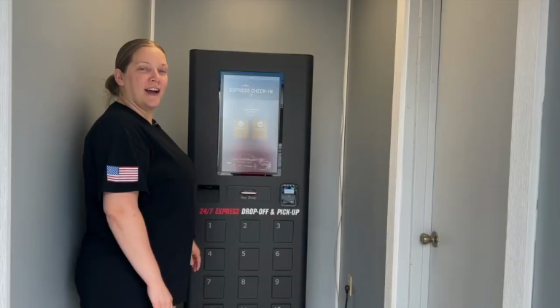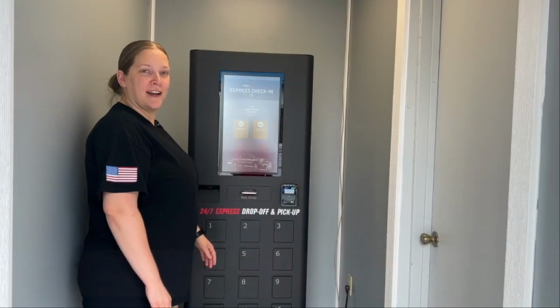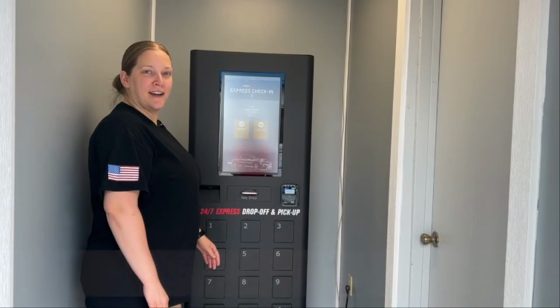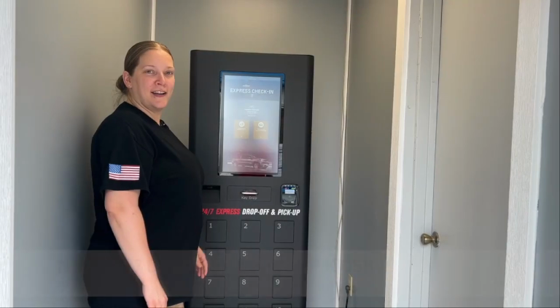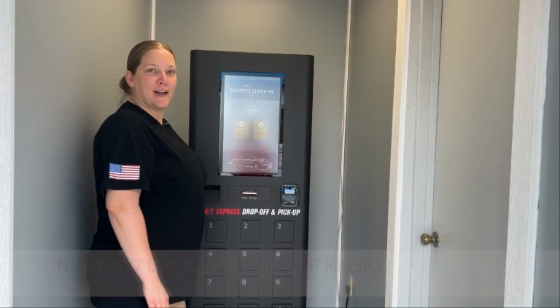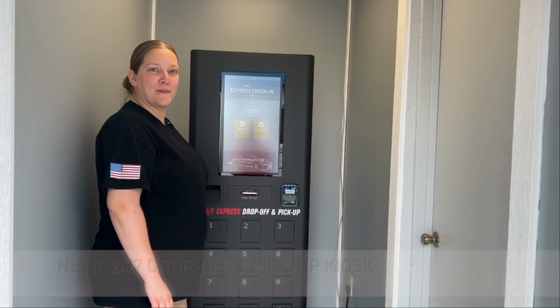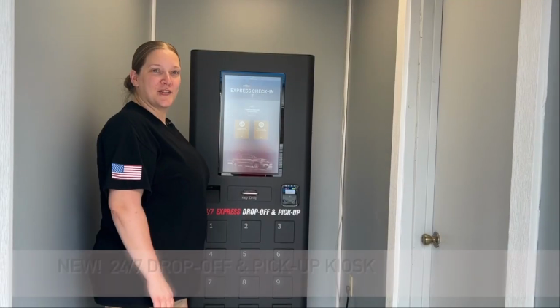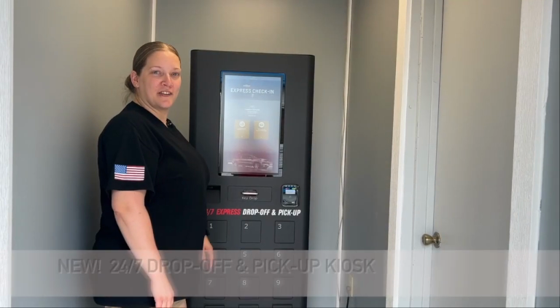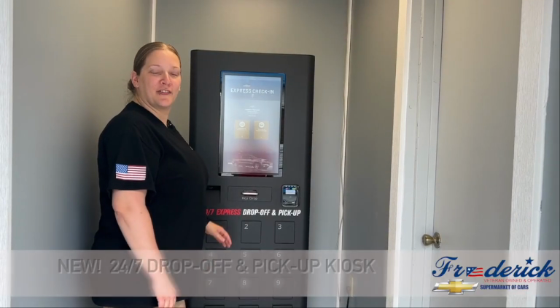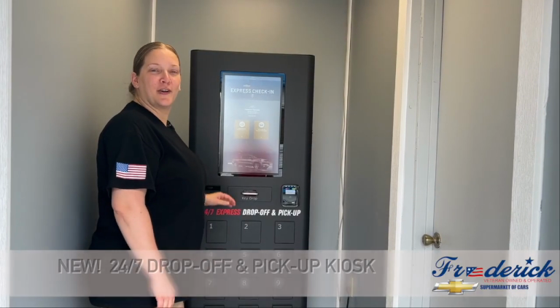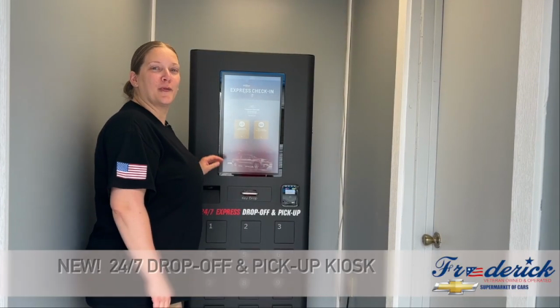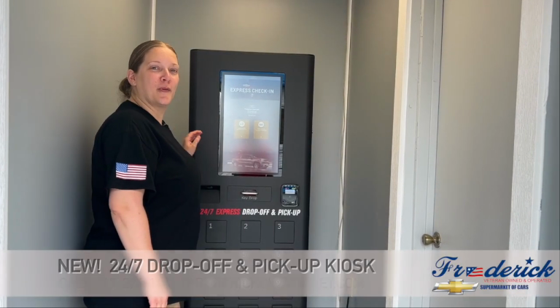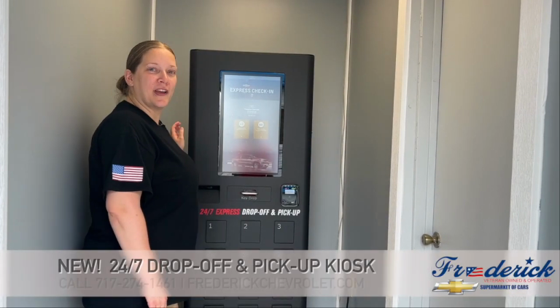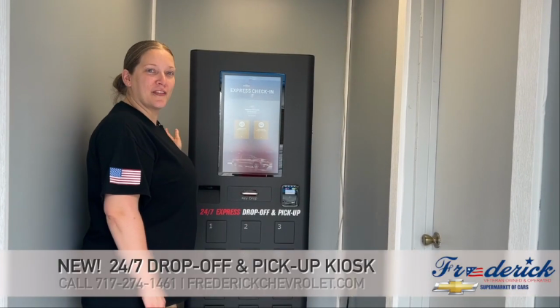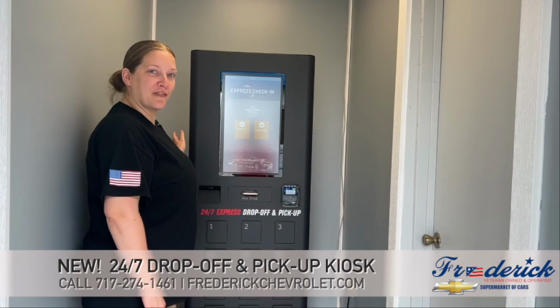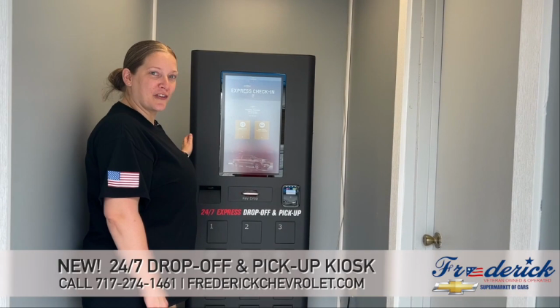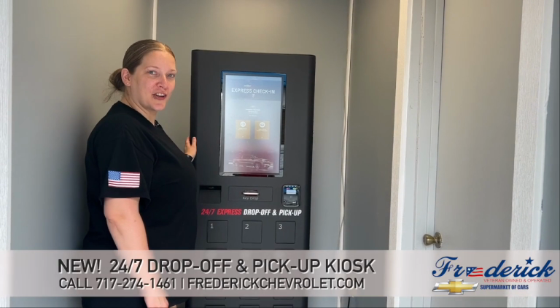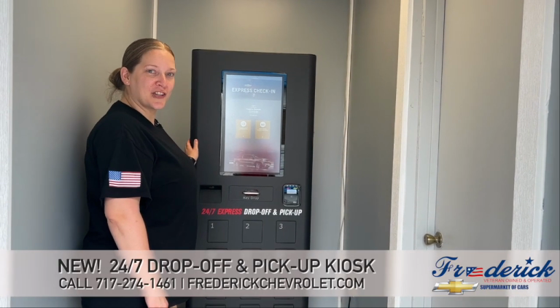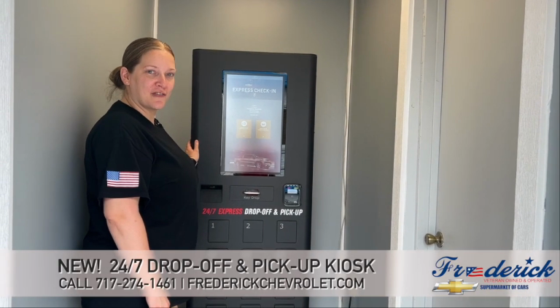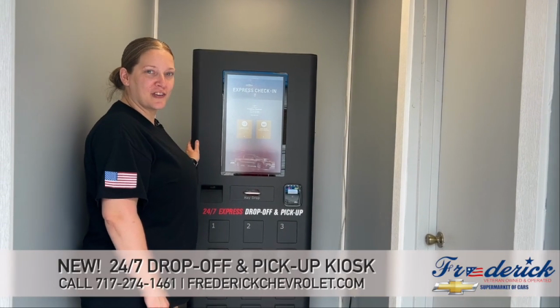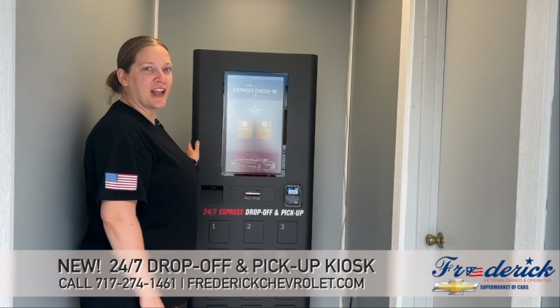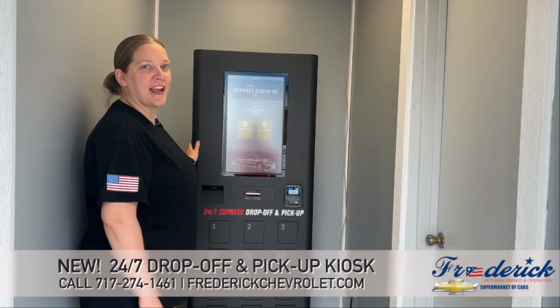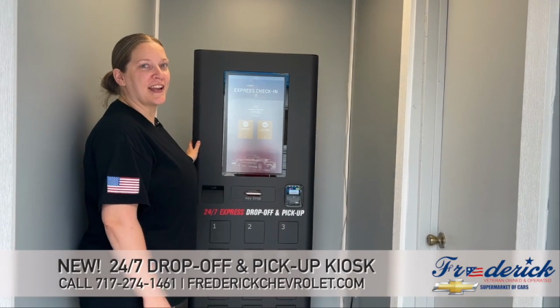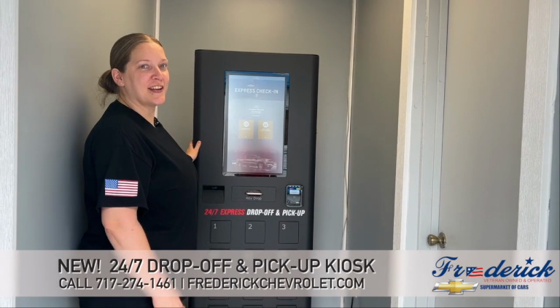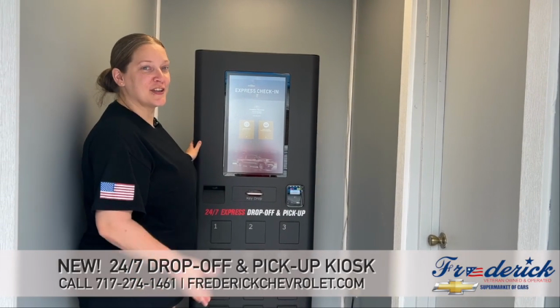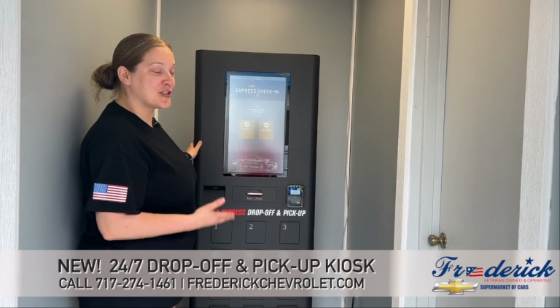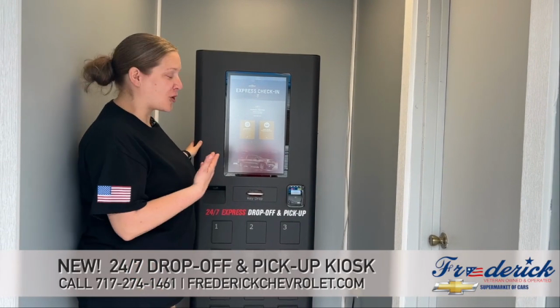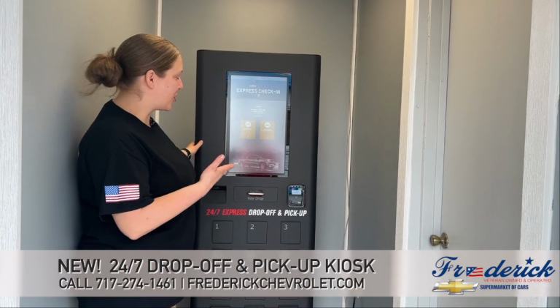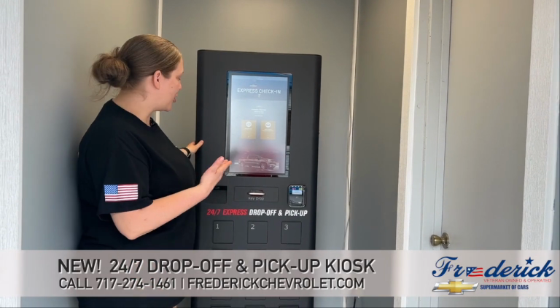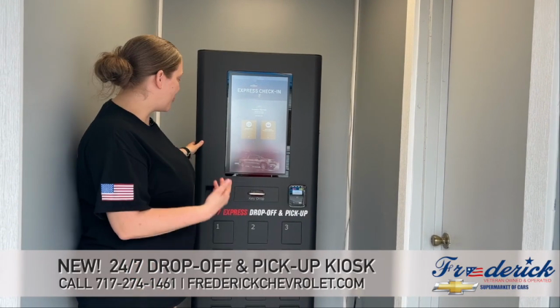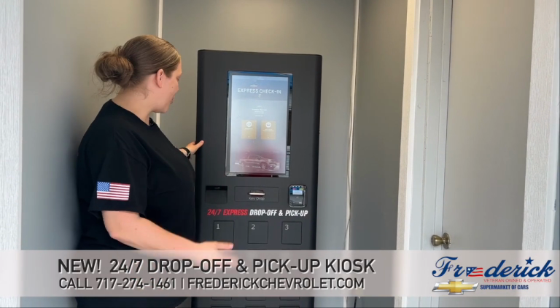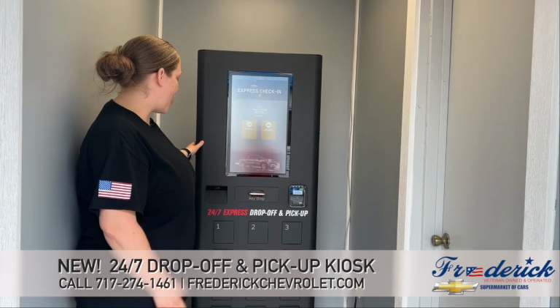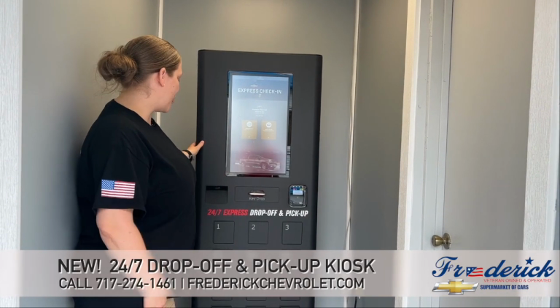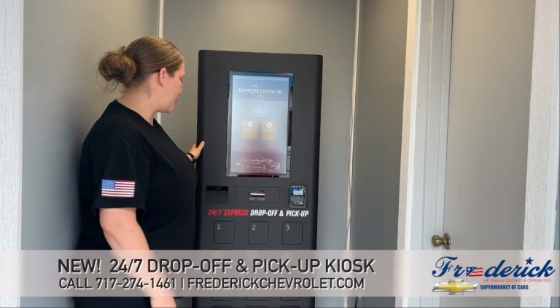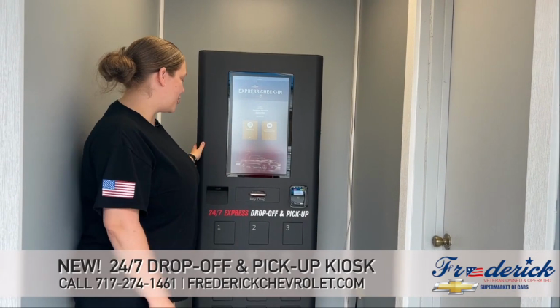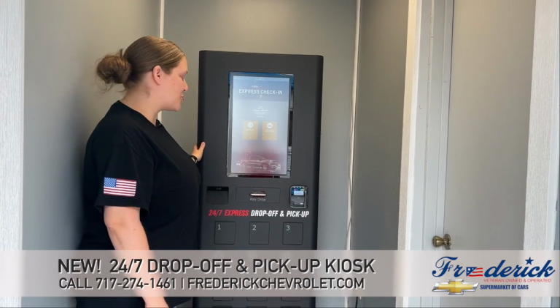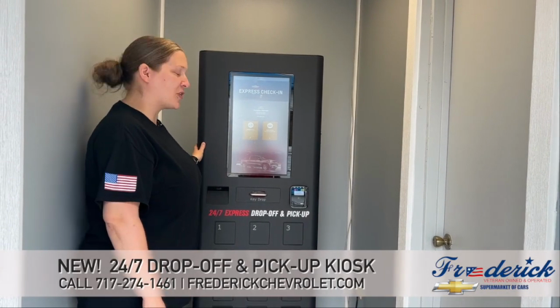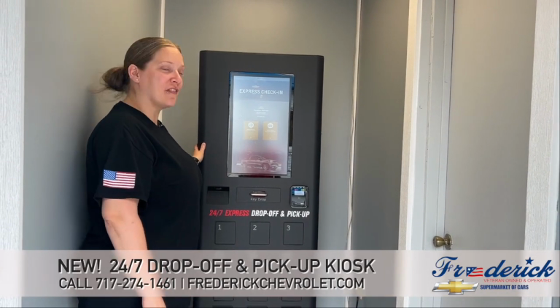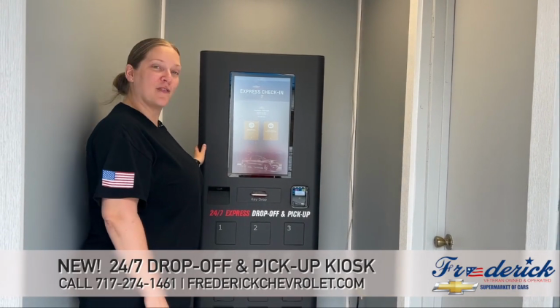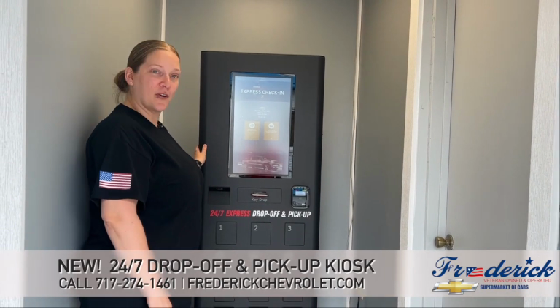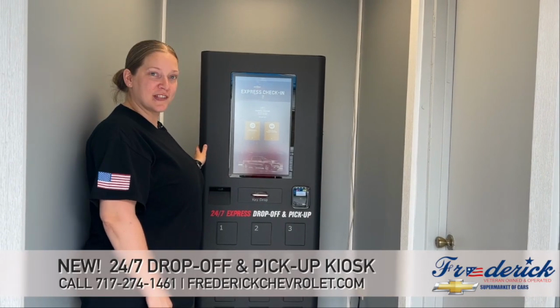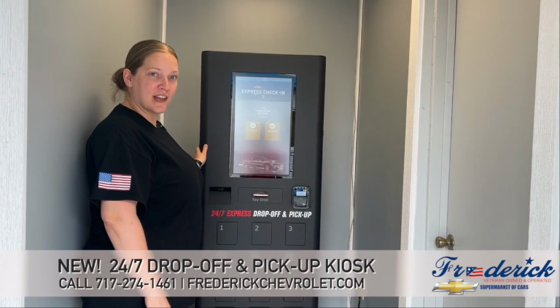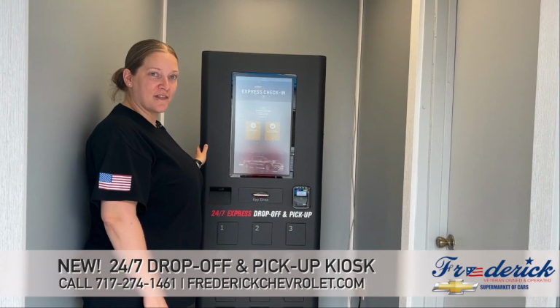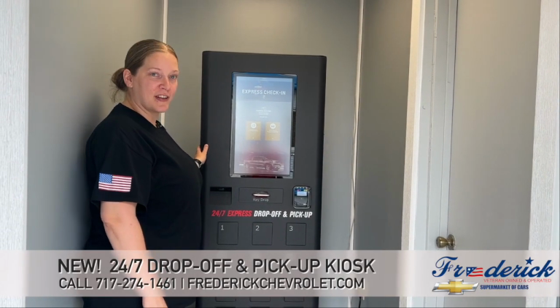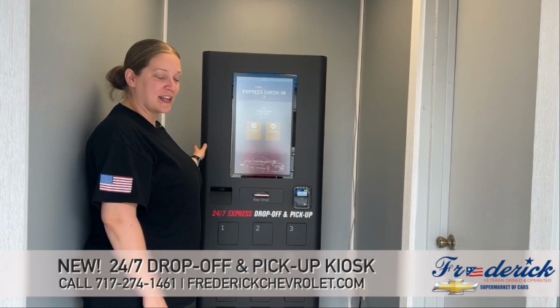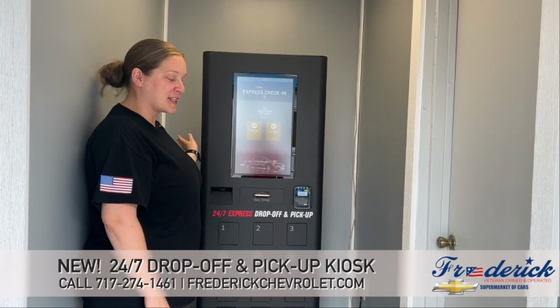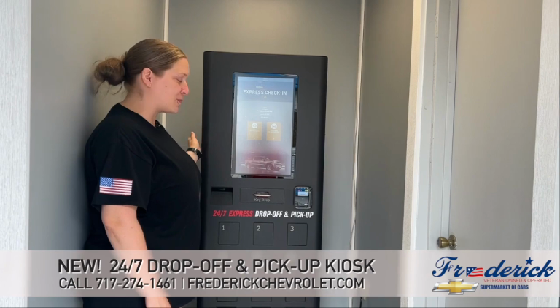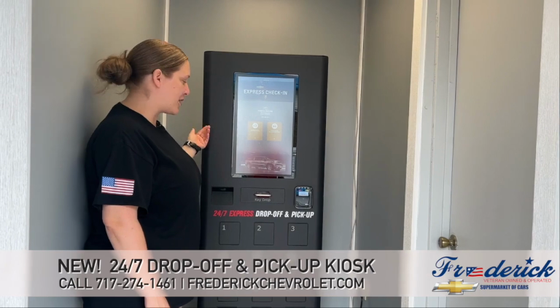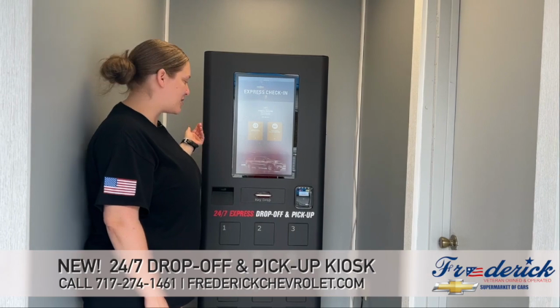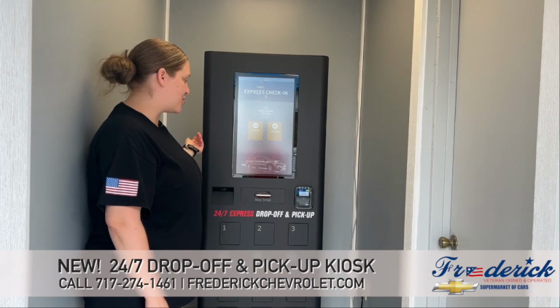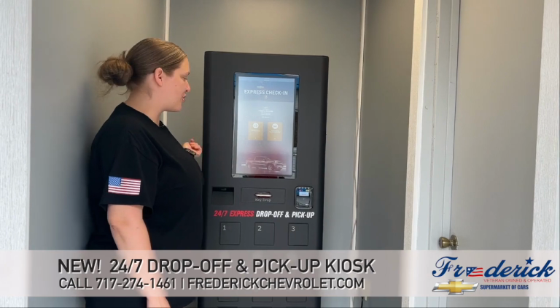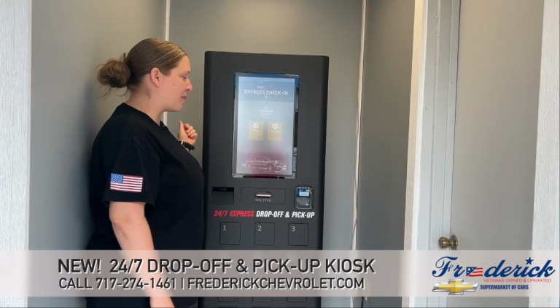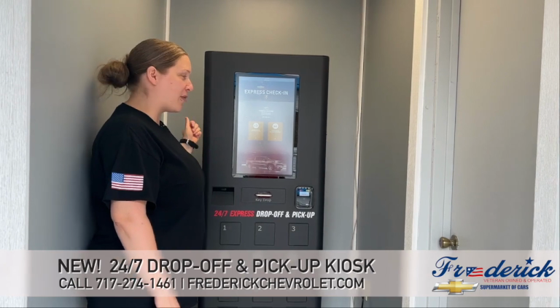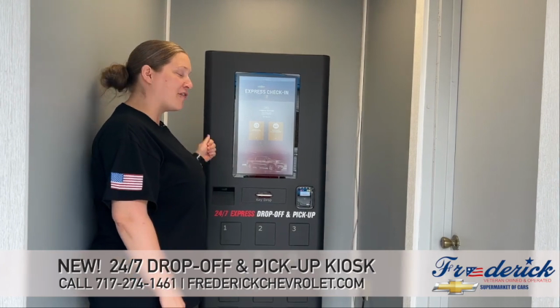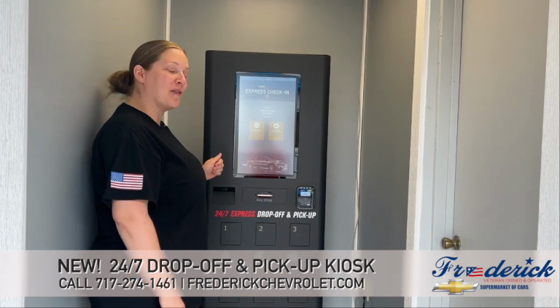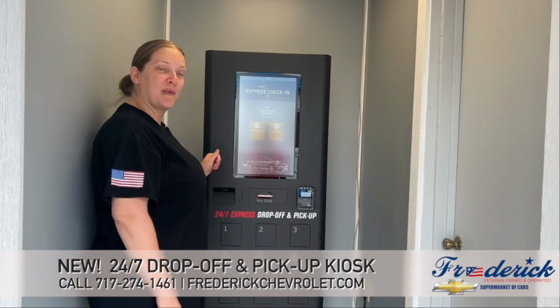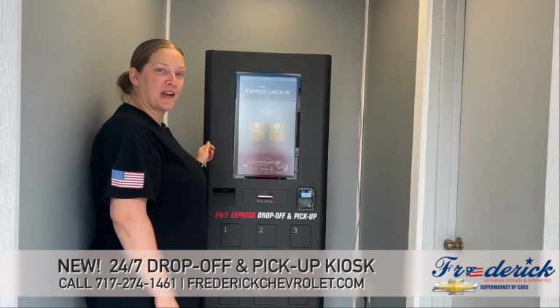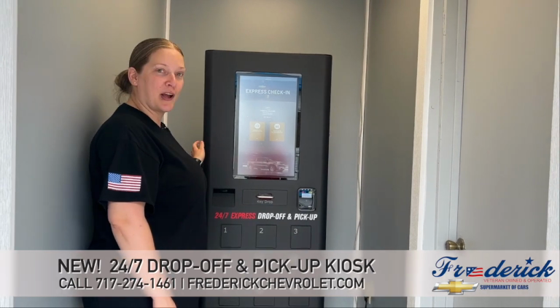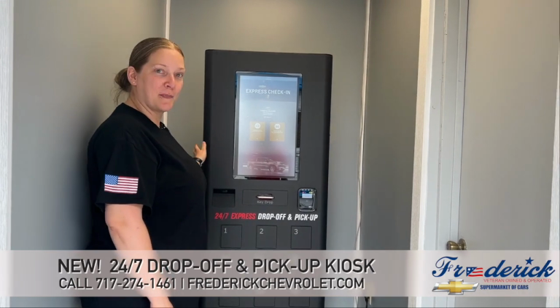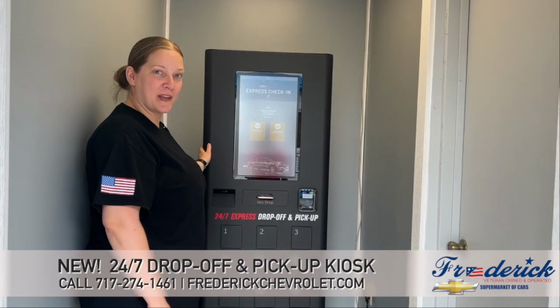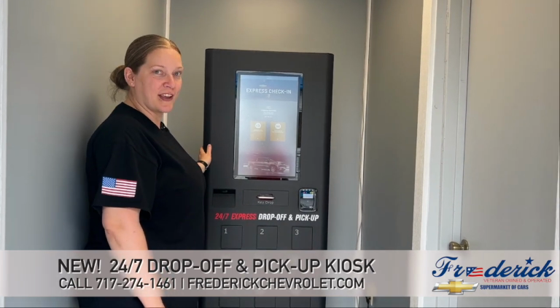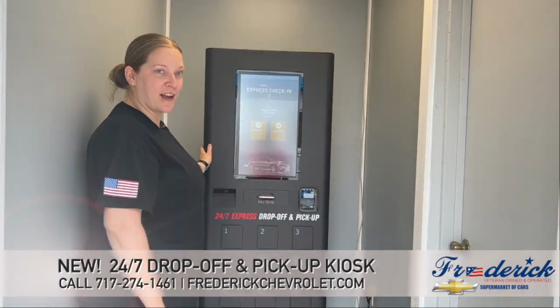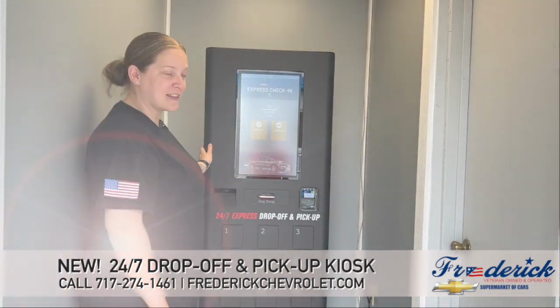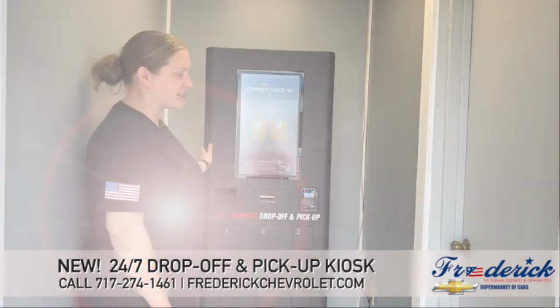Hi, I'm Jennifer with Frederic Chevrolet, showing you our new 24-7 Express drop-off and pick-up kiosk.